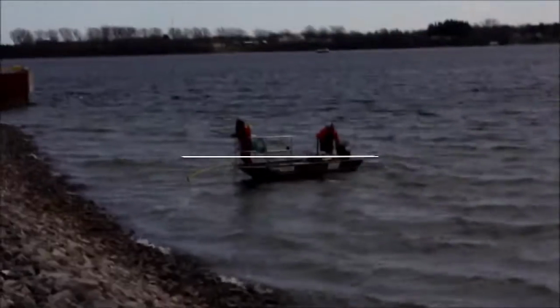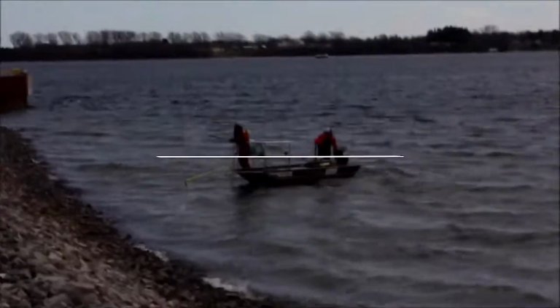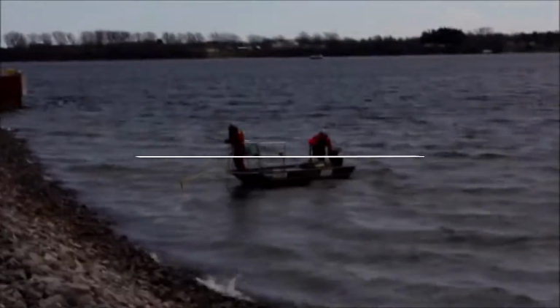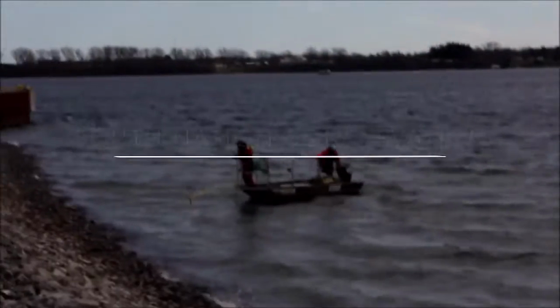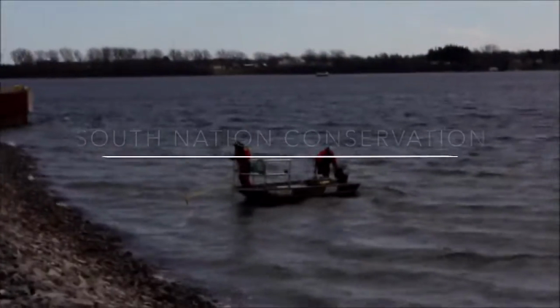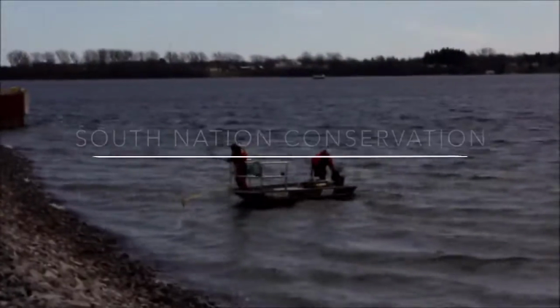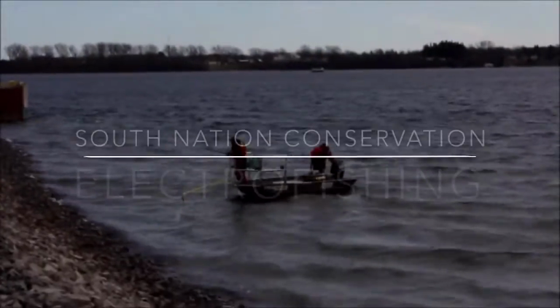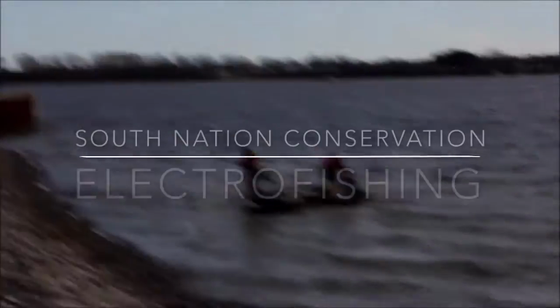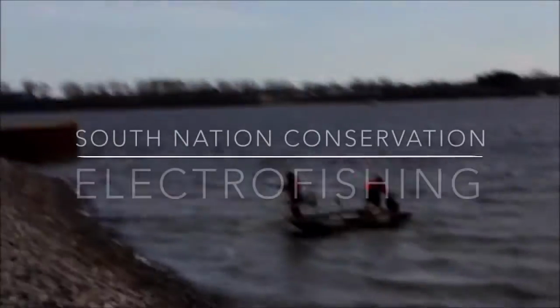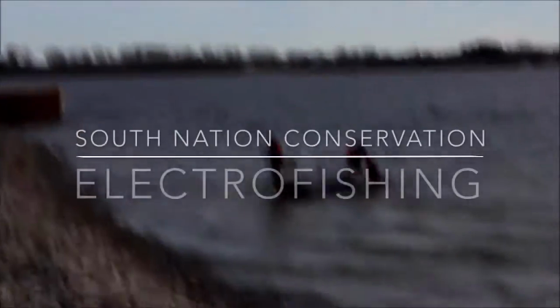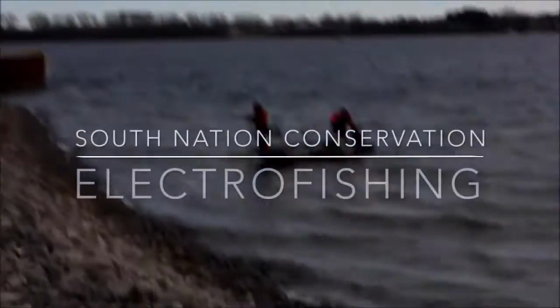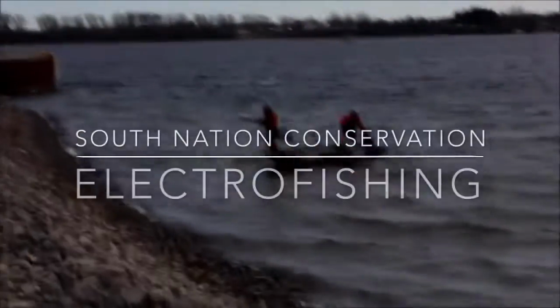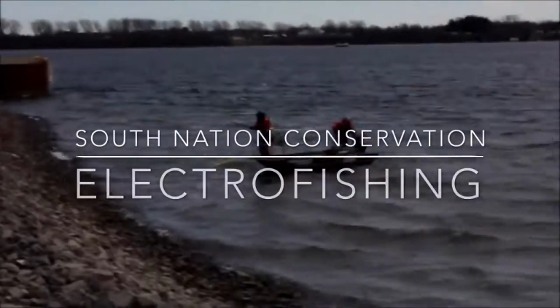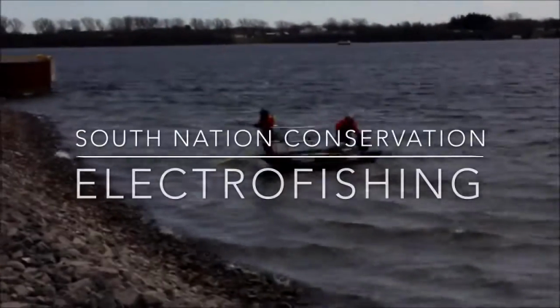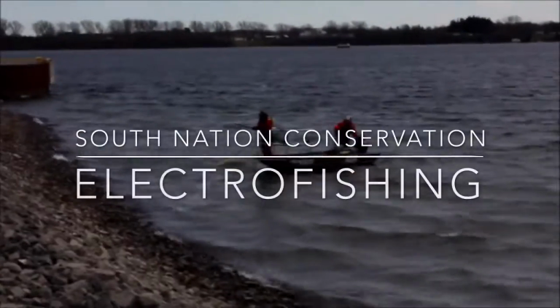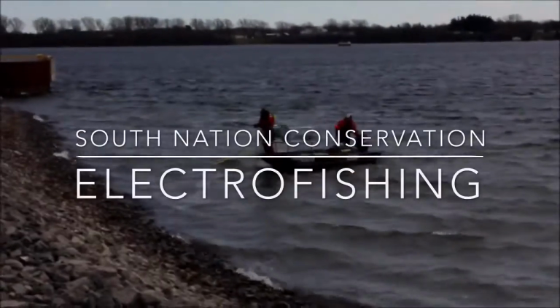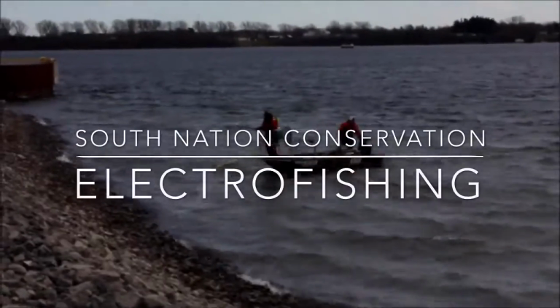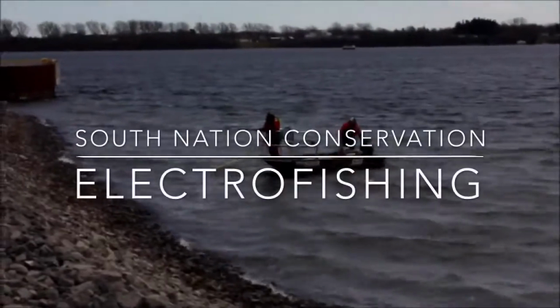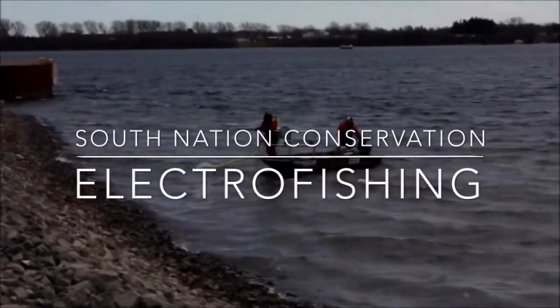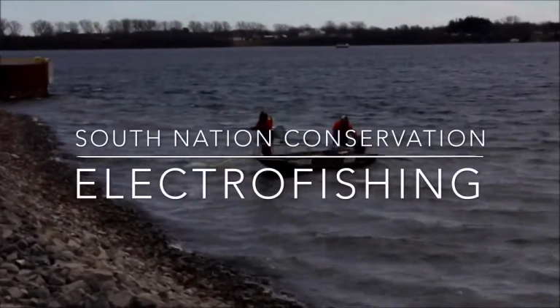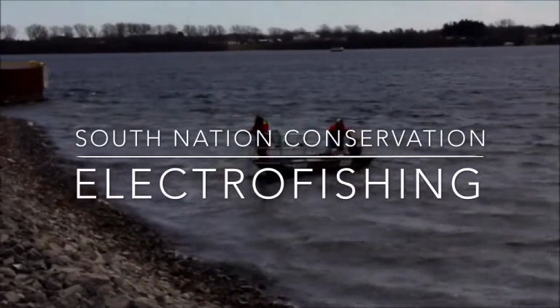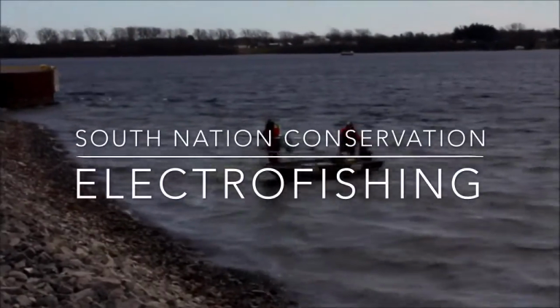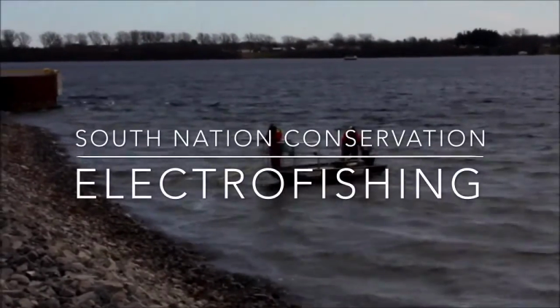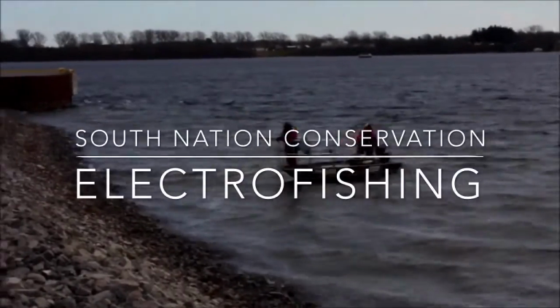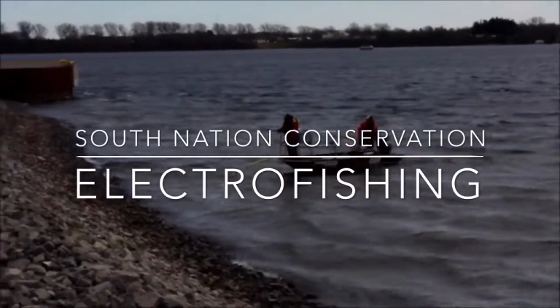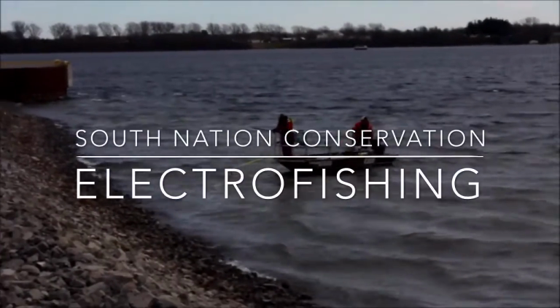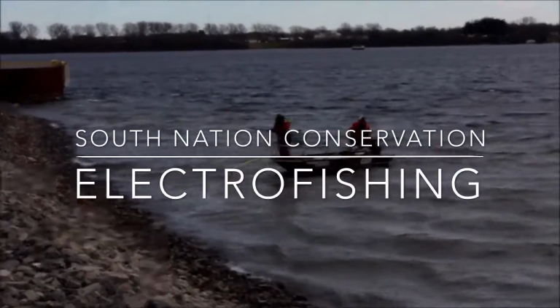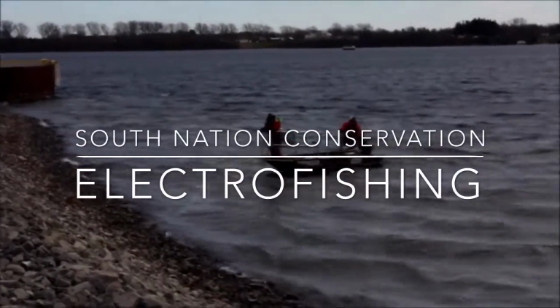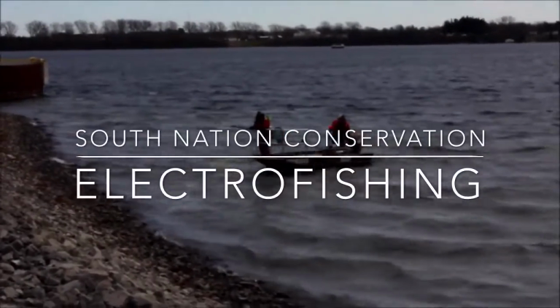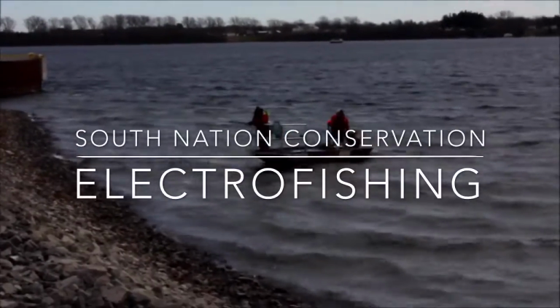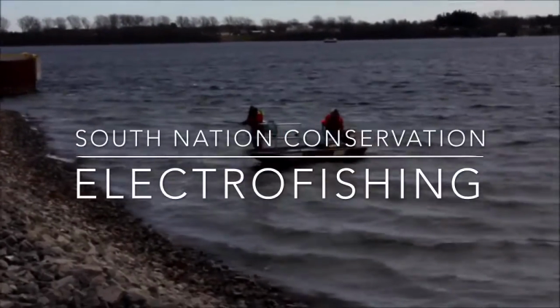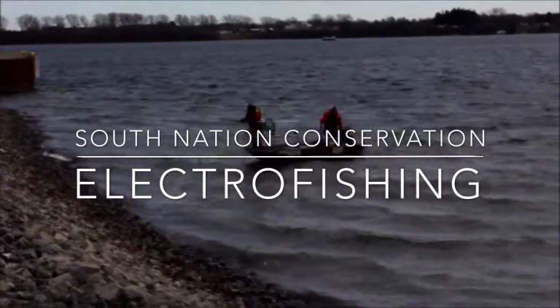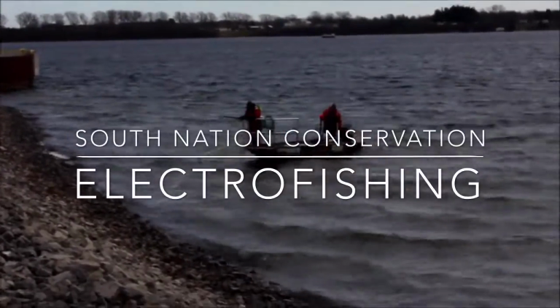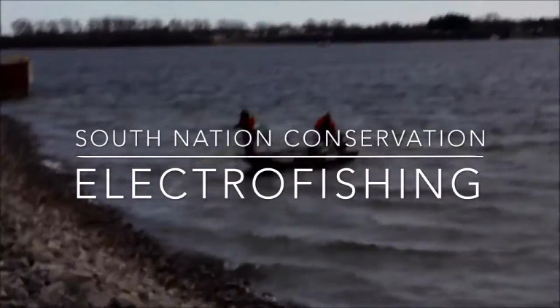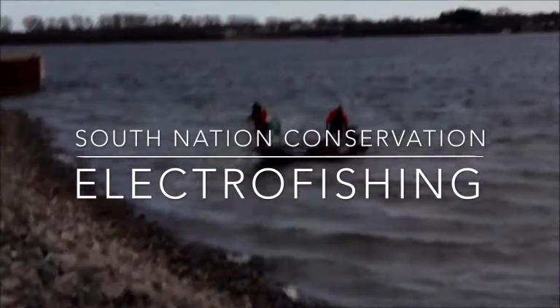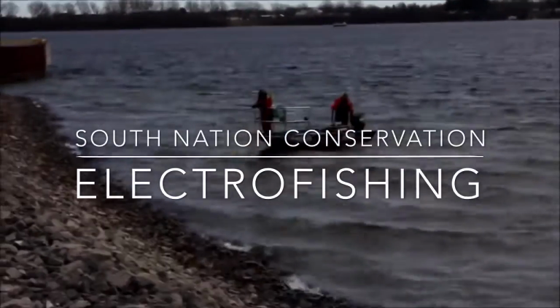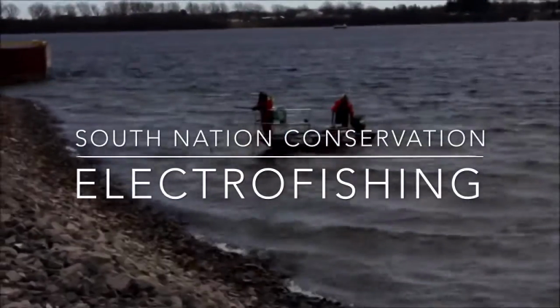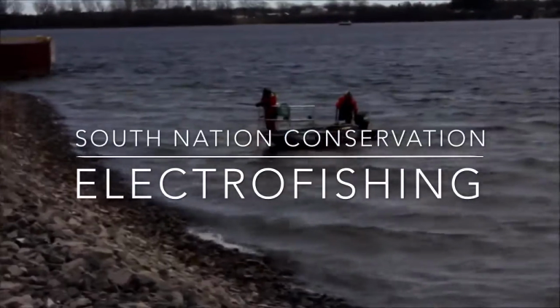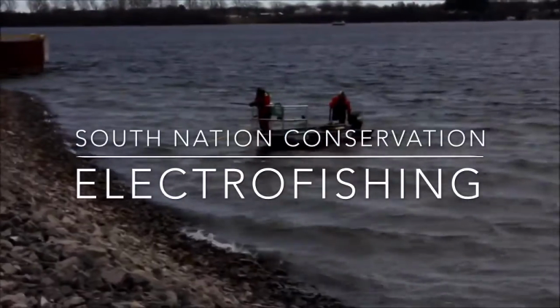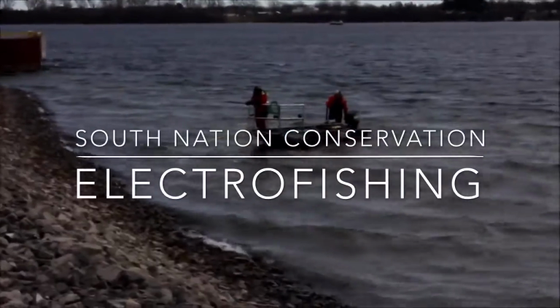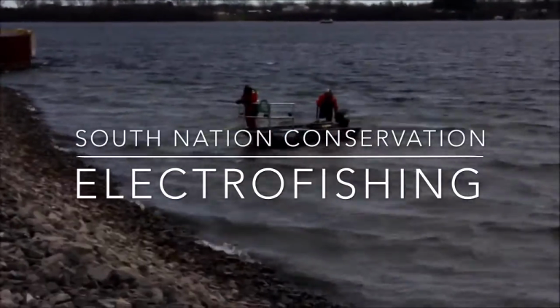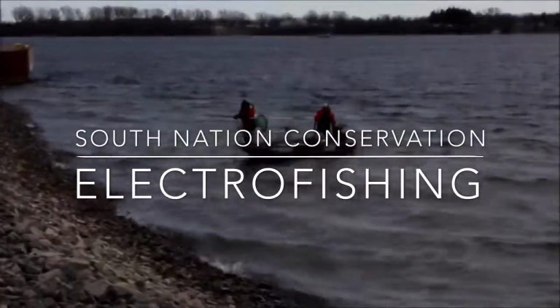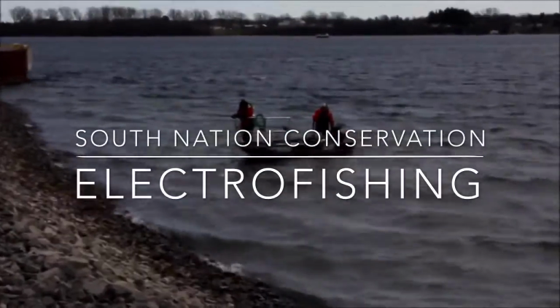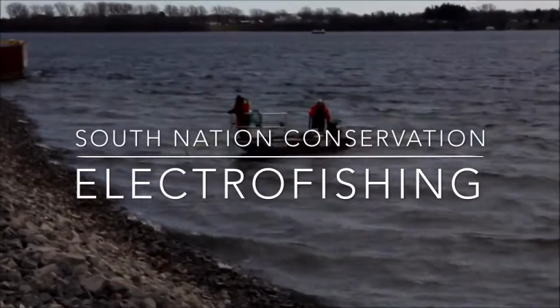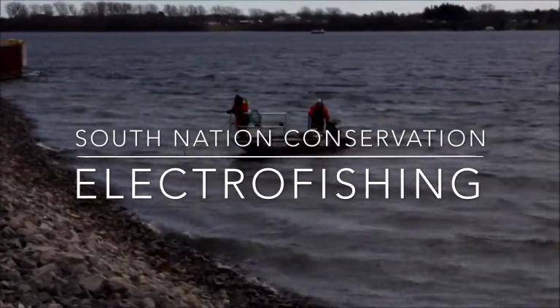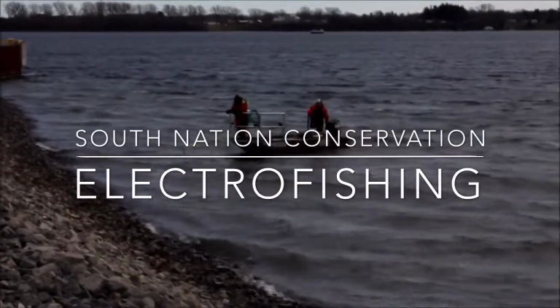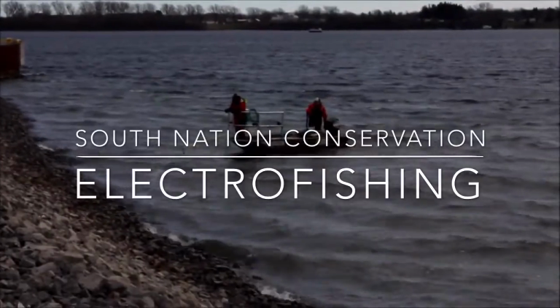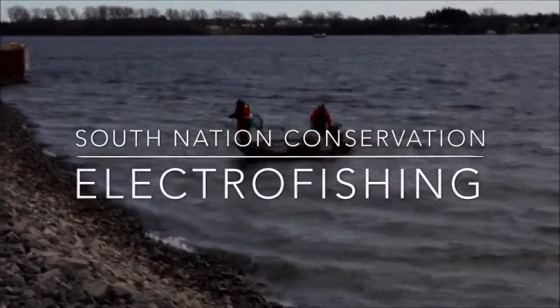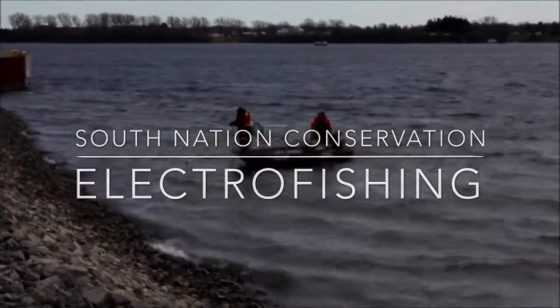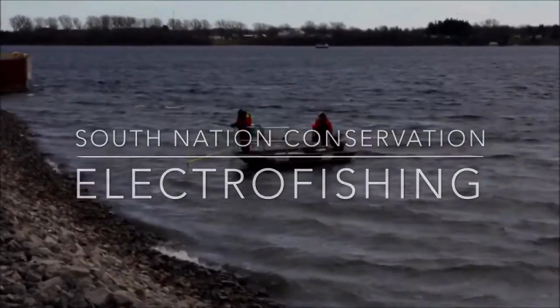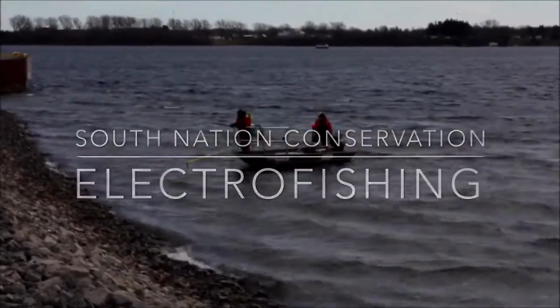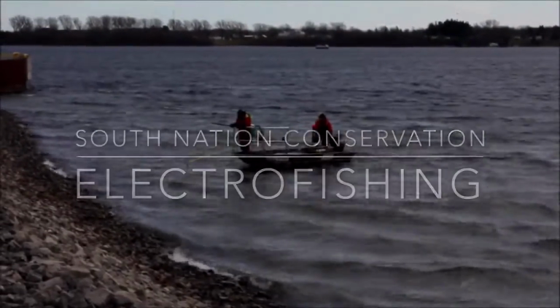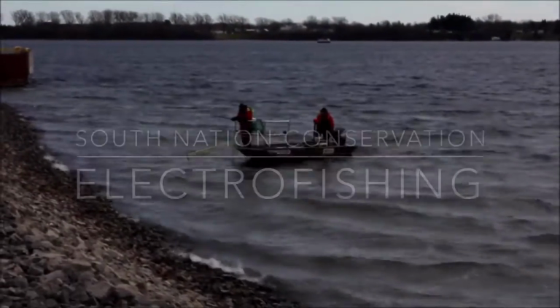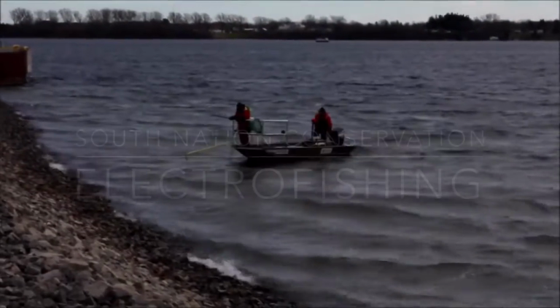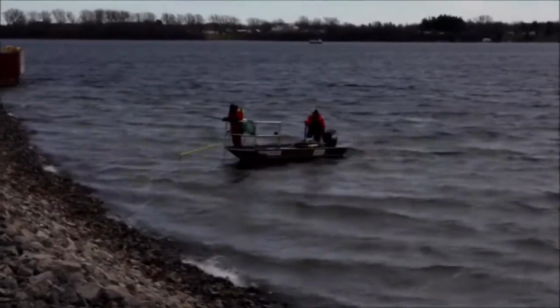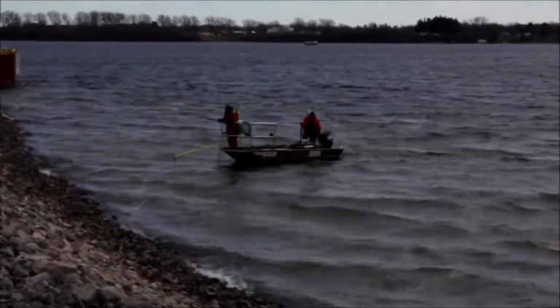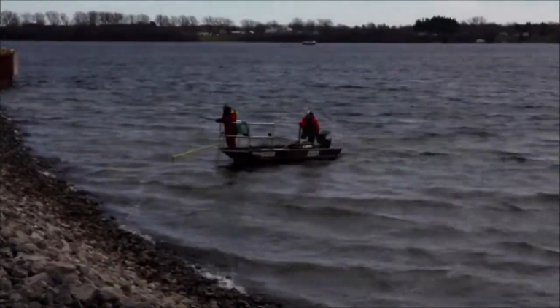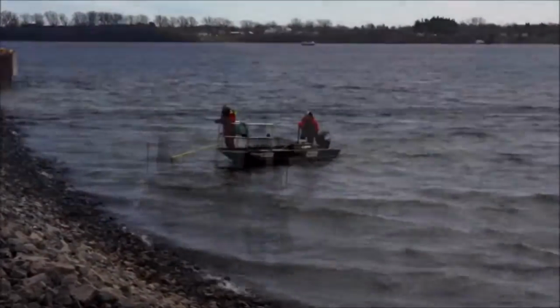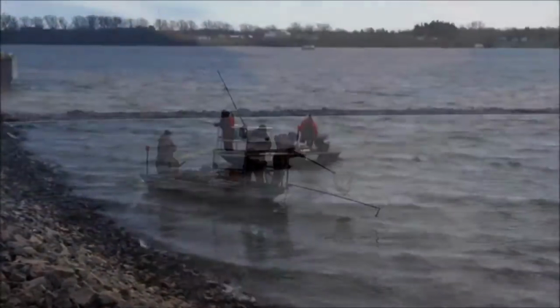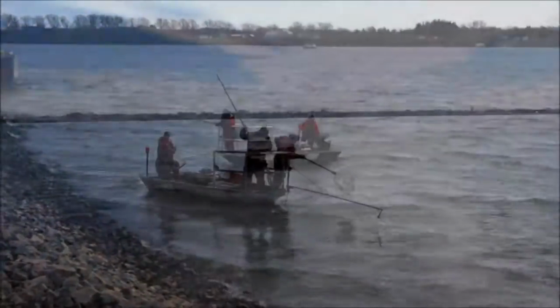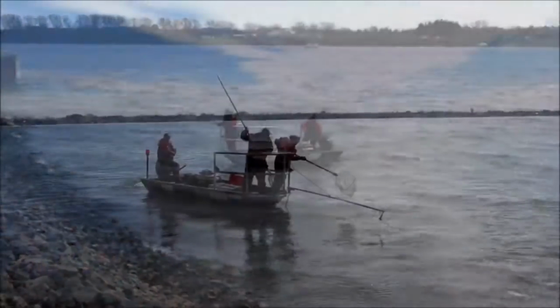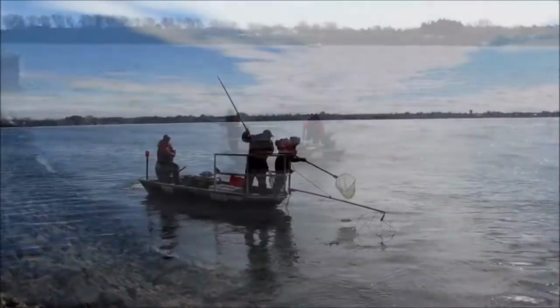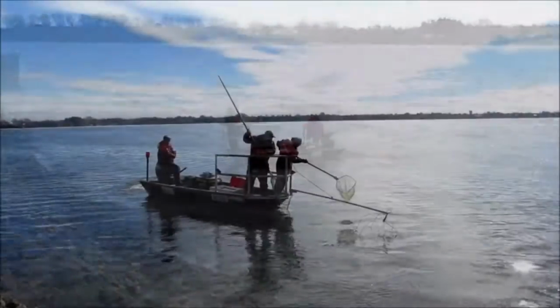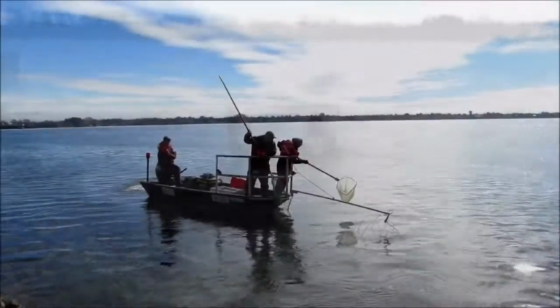Hello, this is South Nation Conservation Authority, and today we'll talk about boat electrofishing at the Port of Johnstown along the St. Lawrence River.